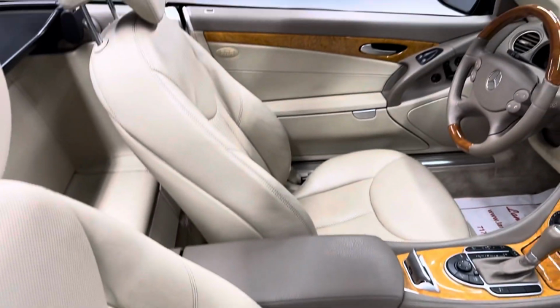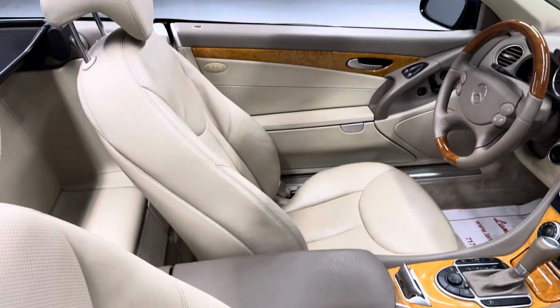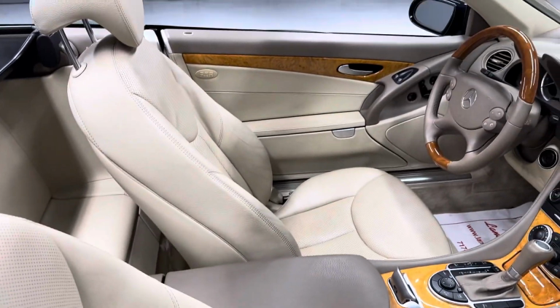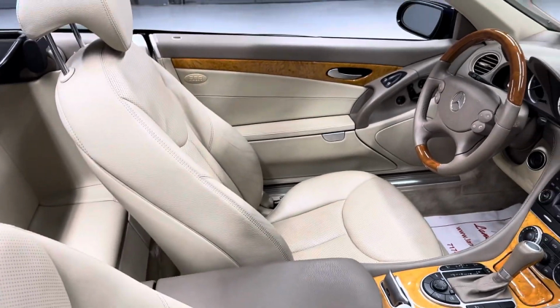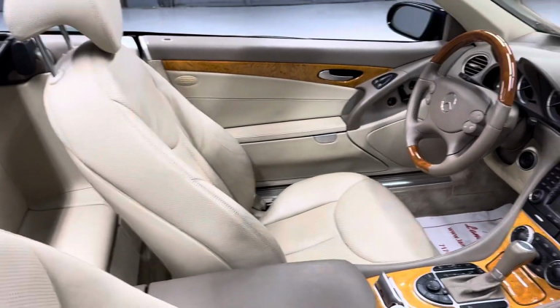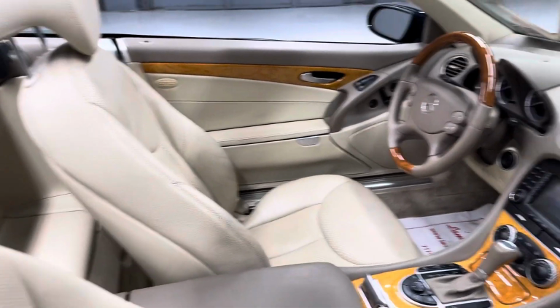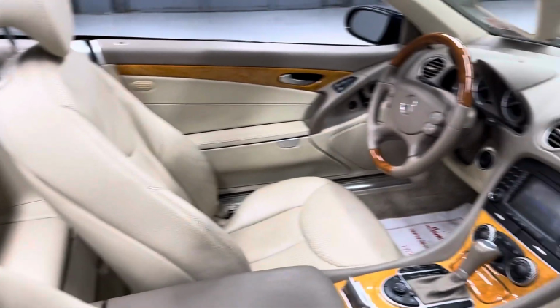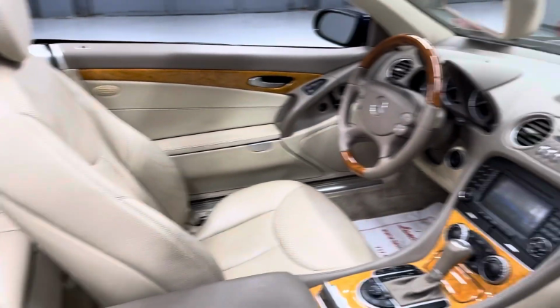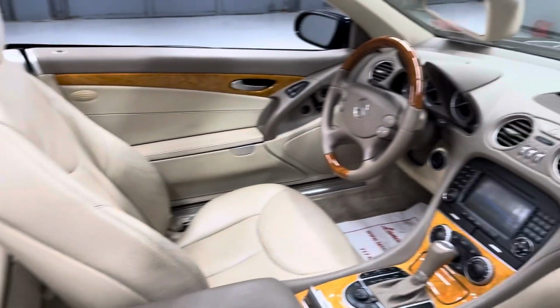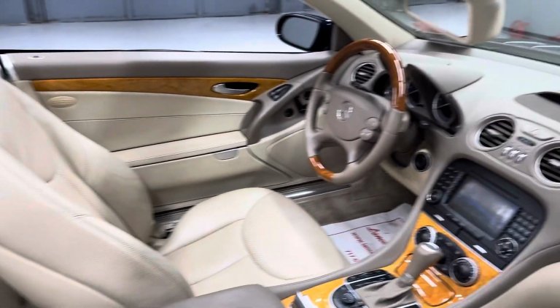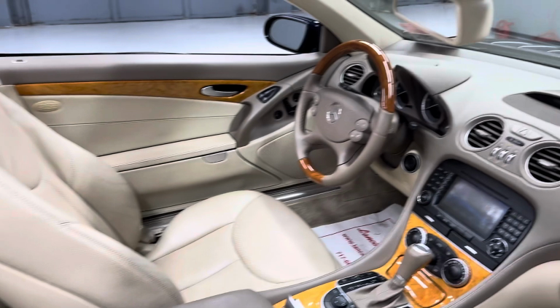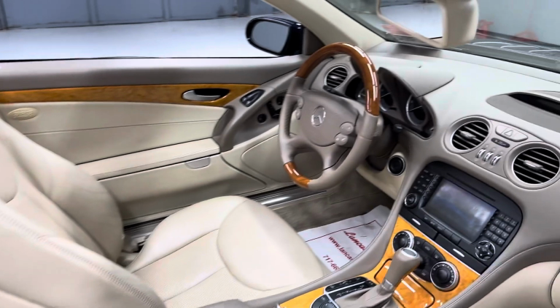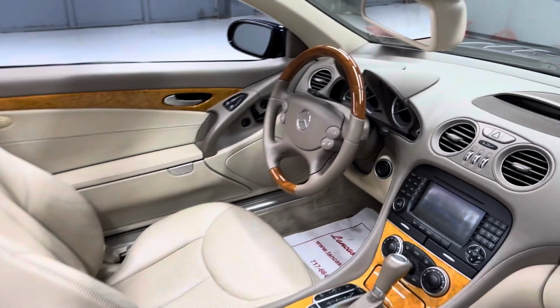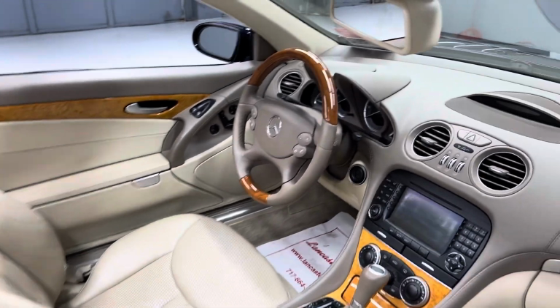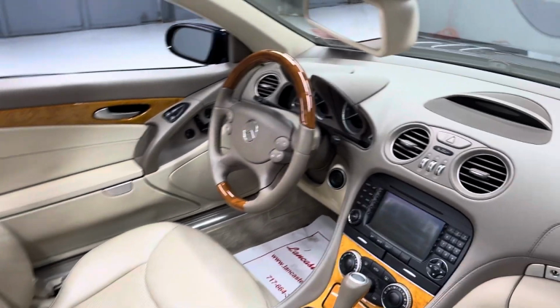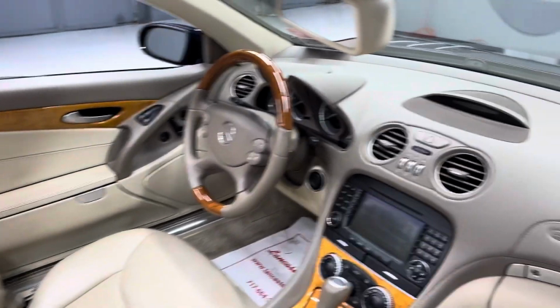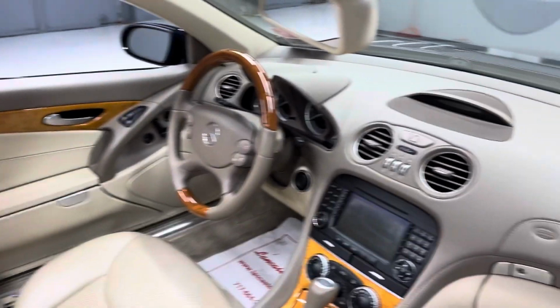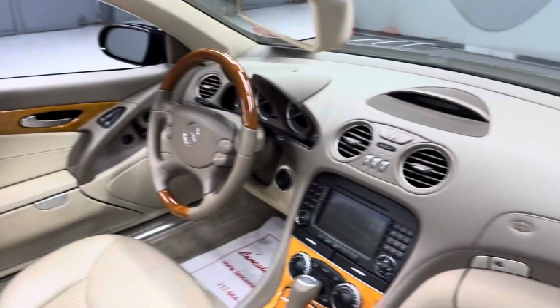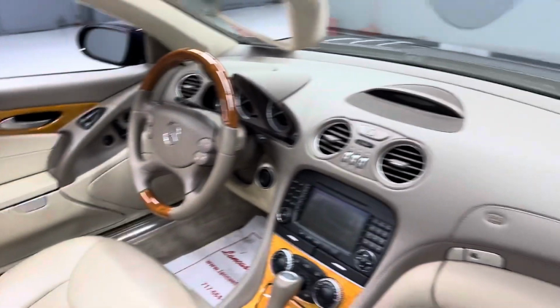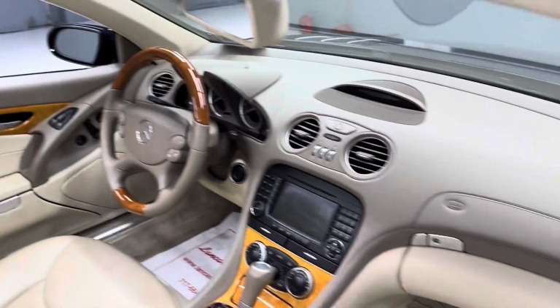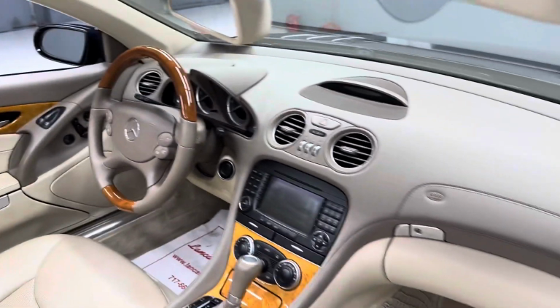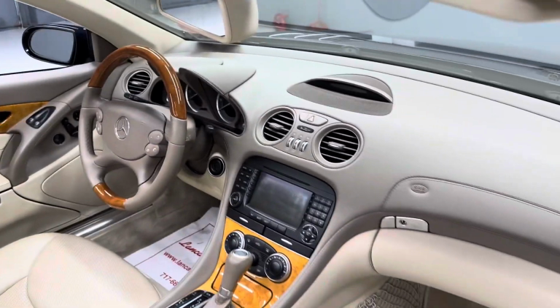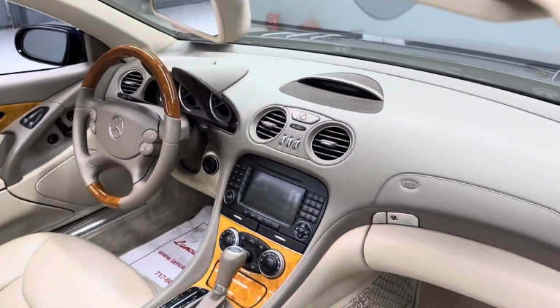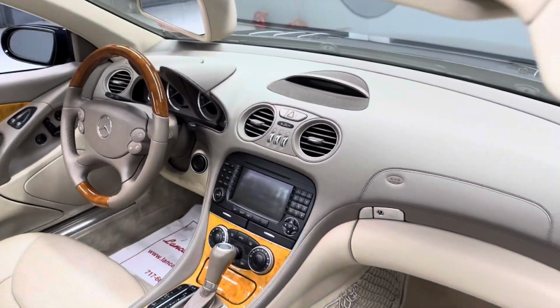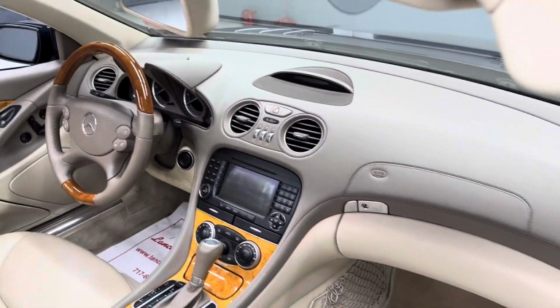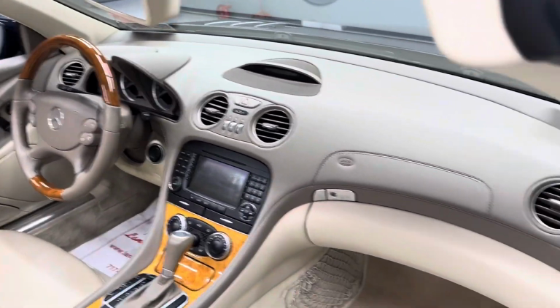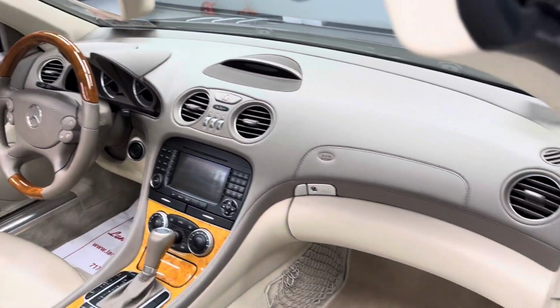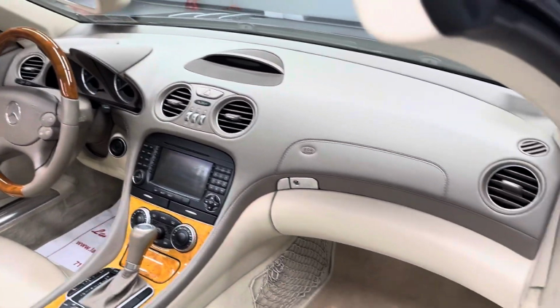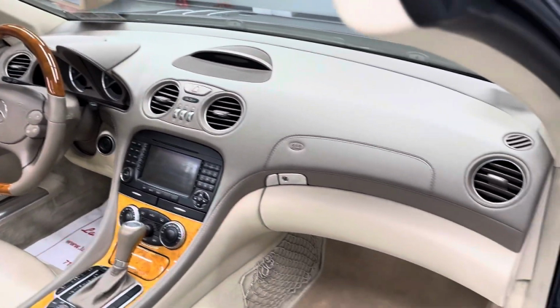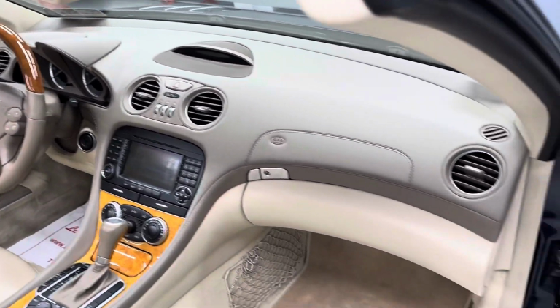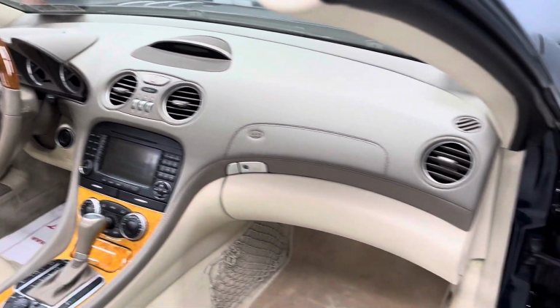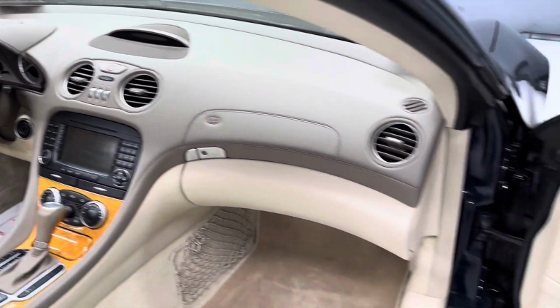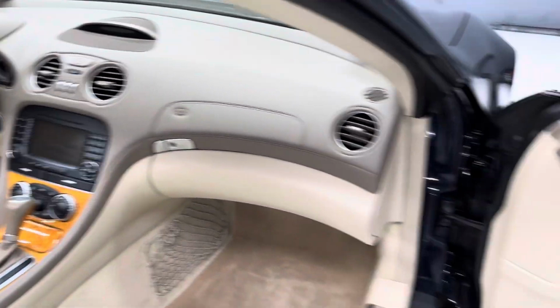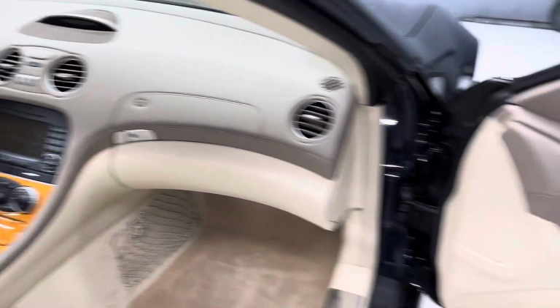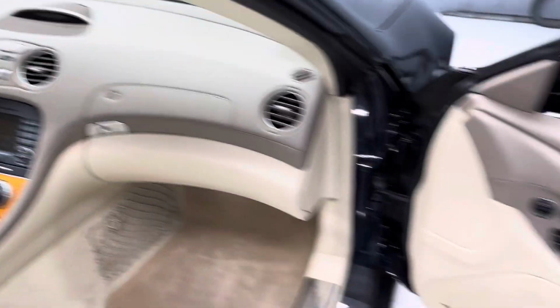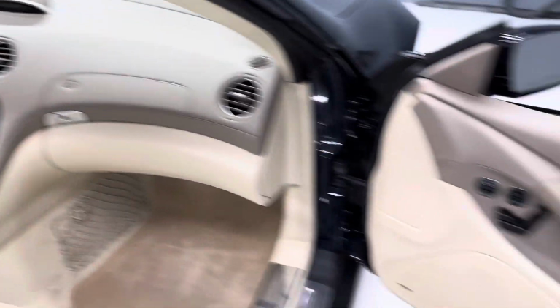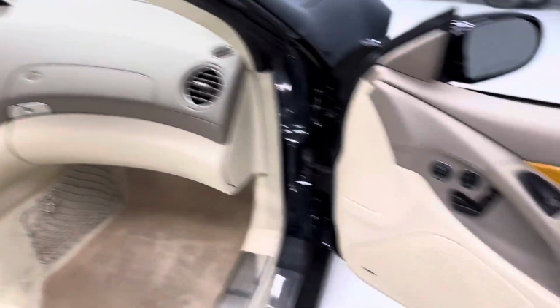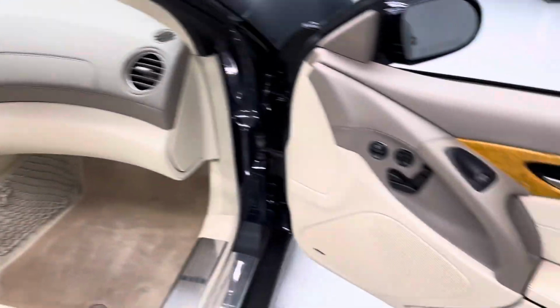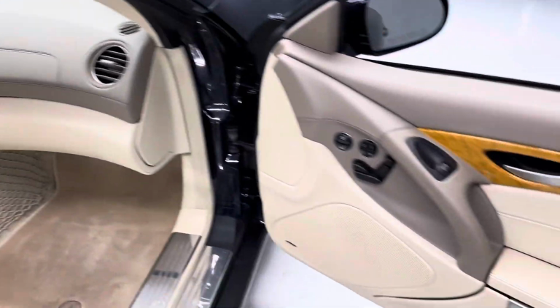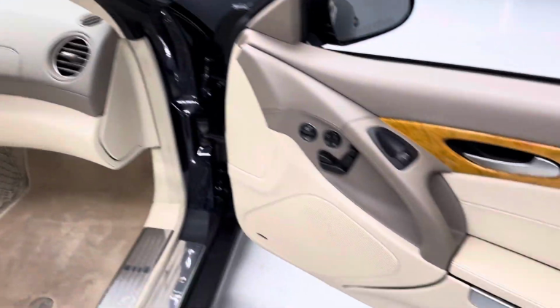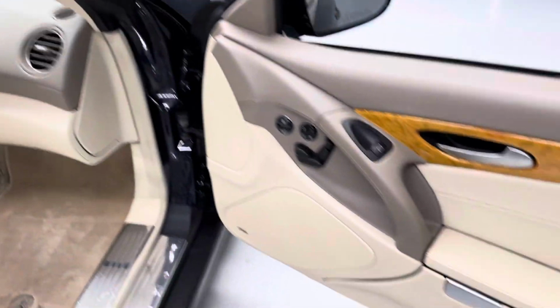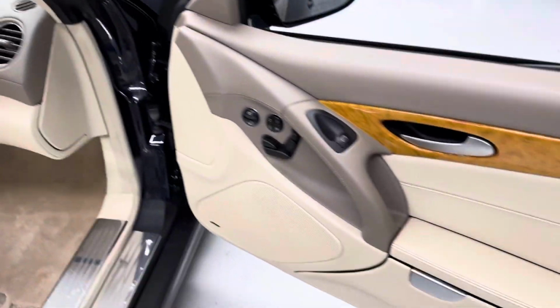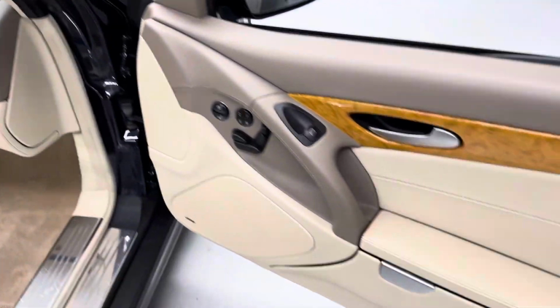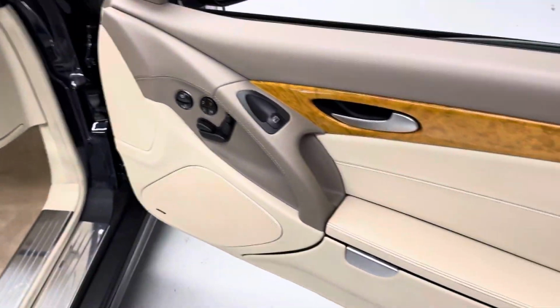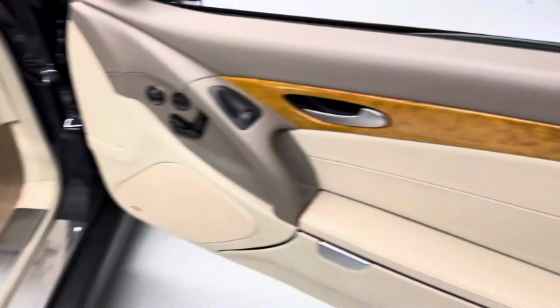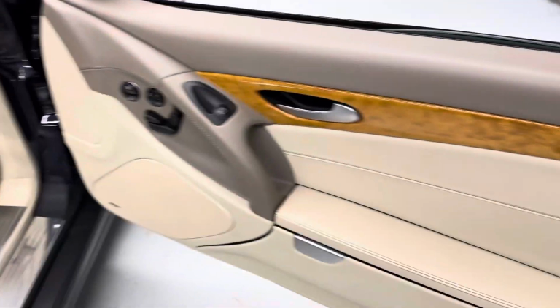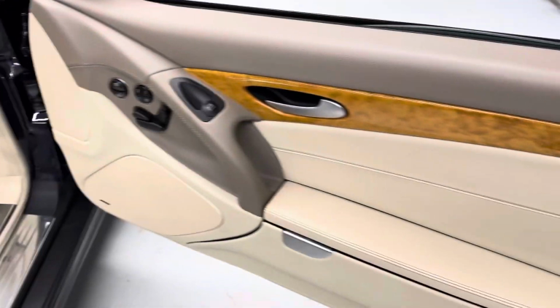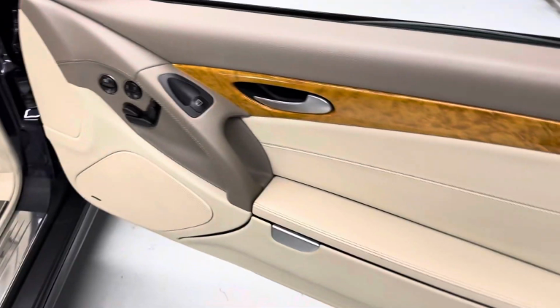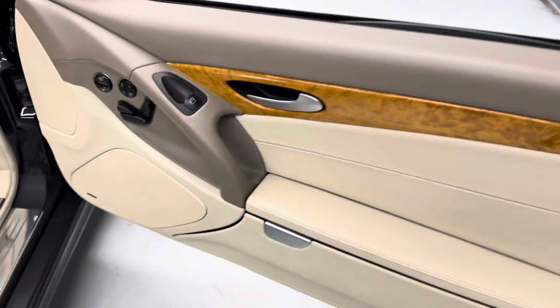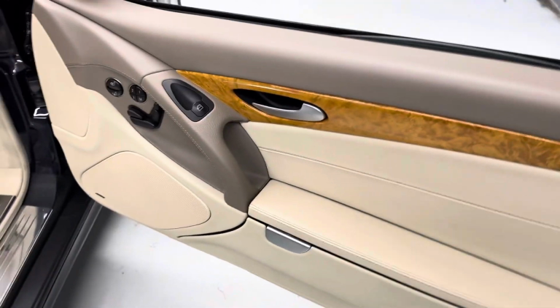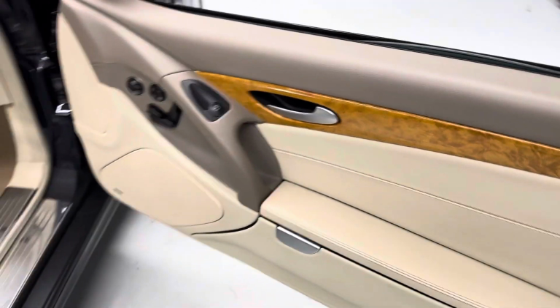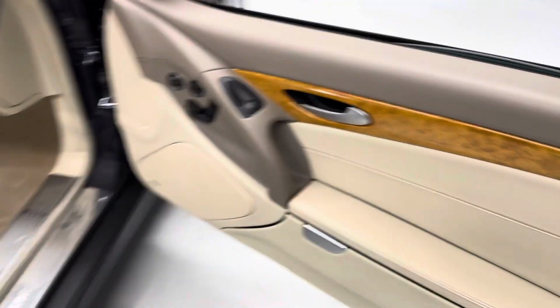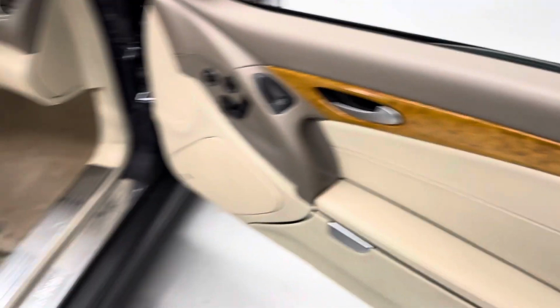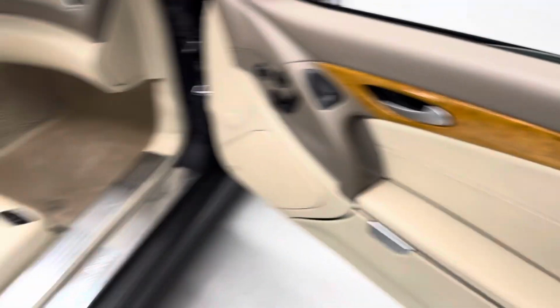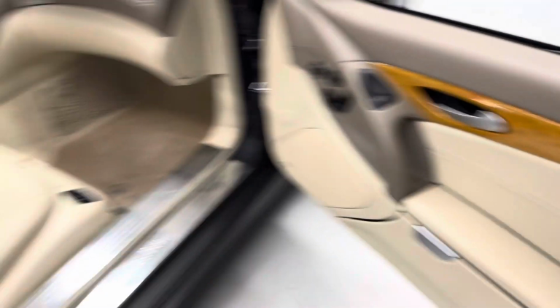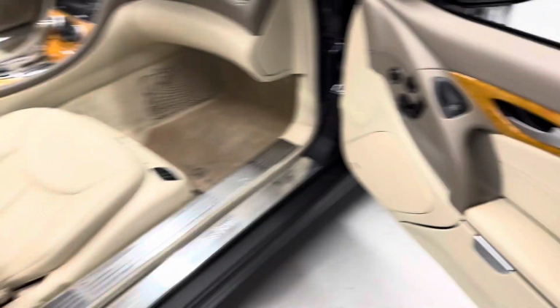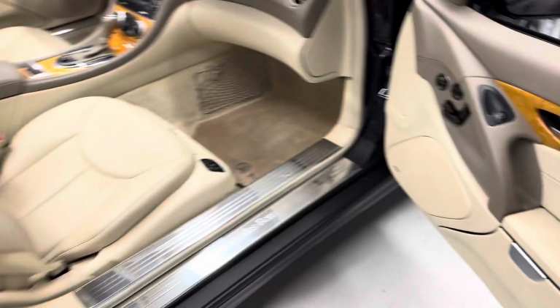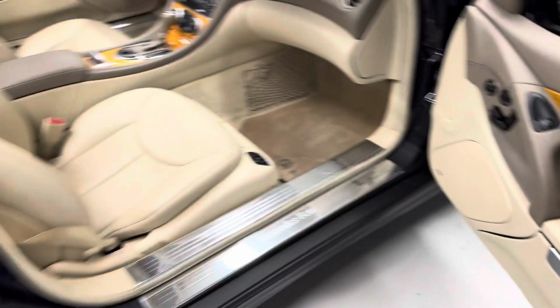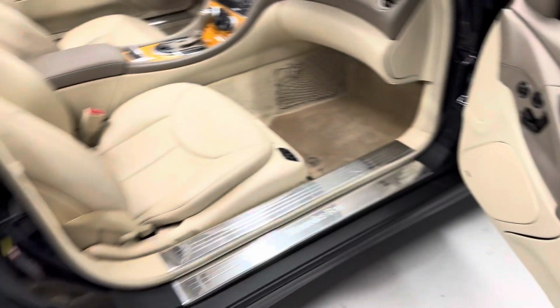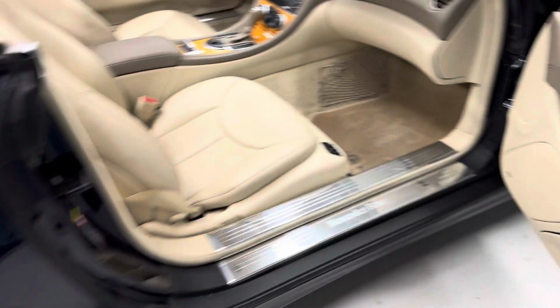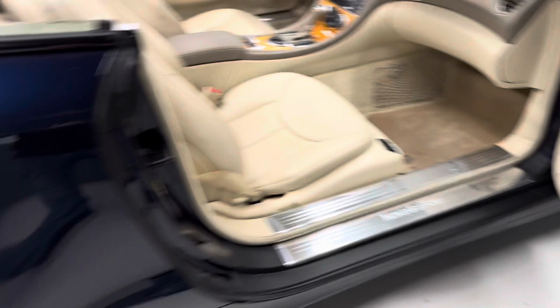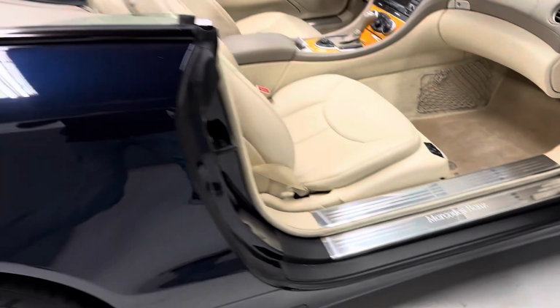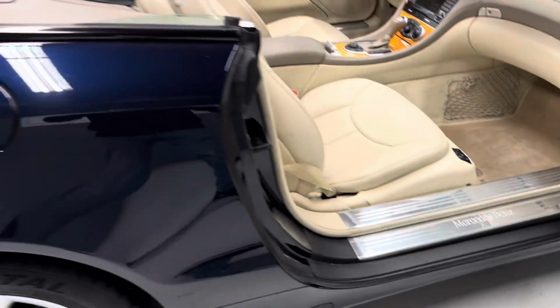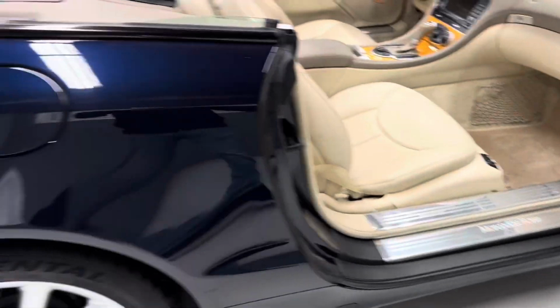It does have an accident on the Carfax. It was 13 years ago and had a good dealer service history since.